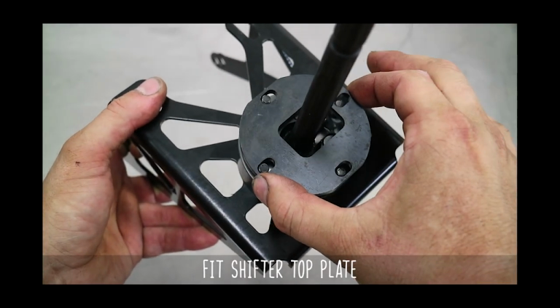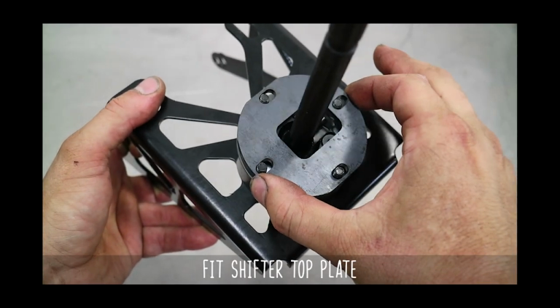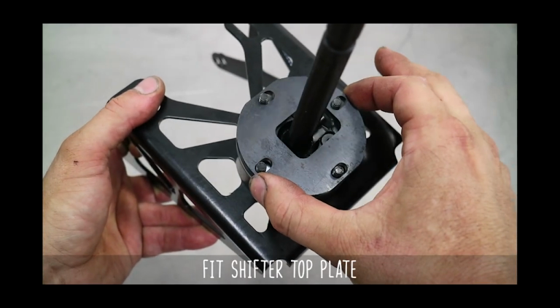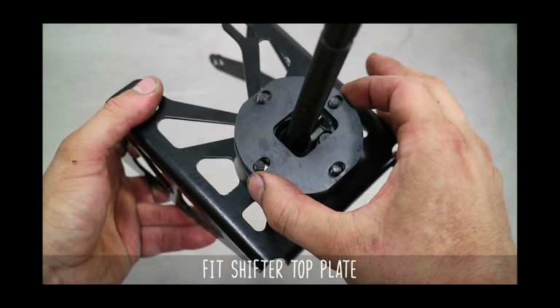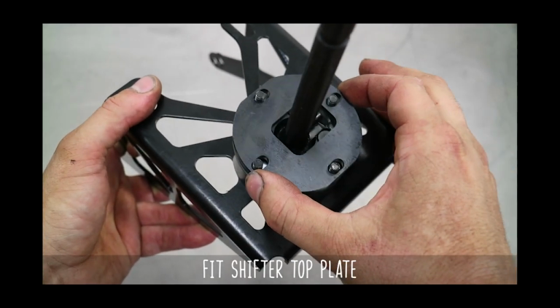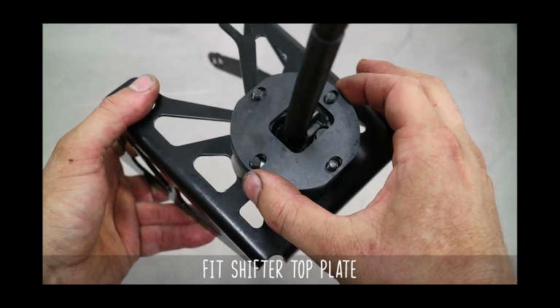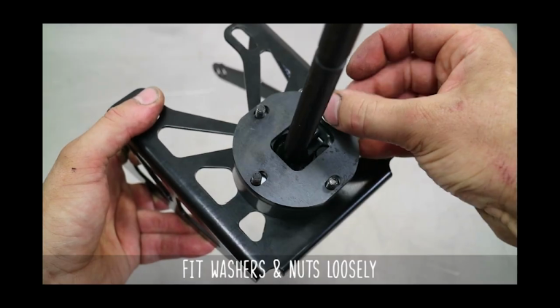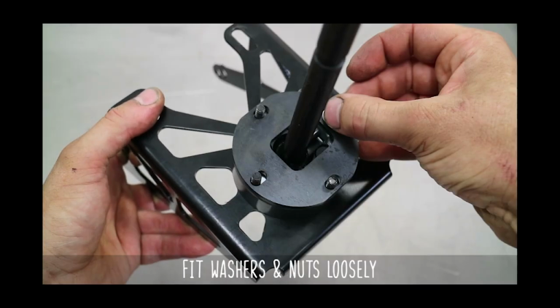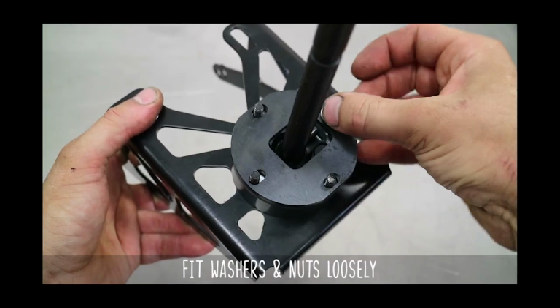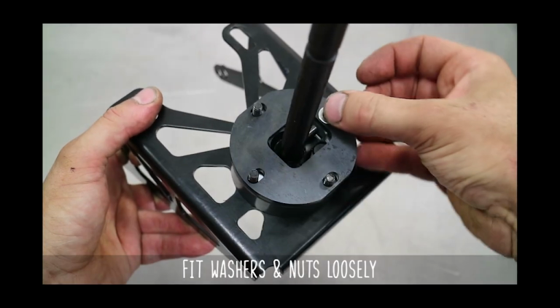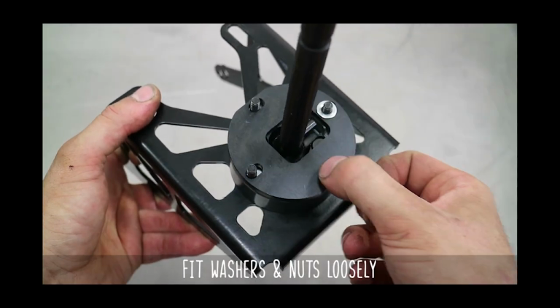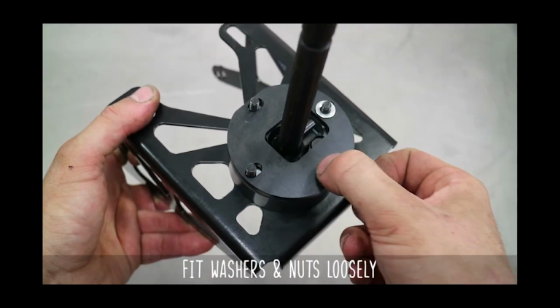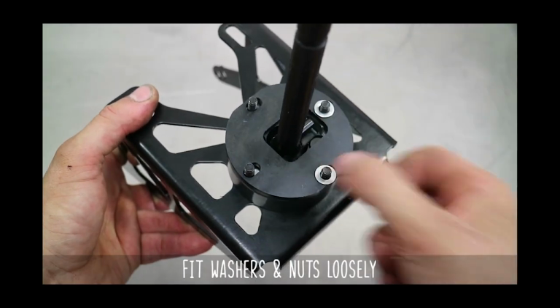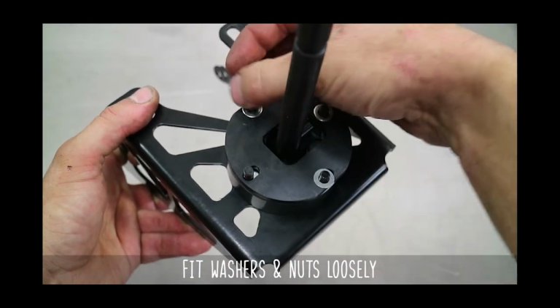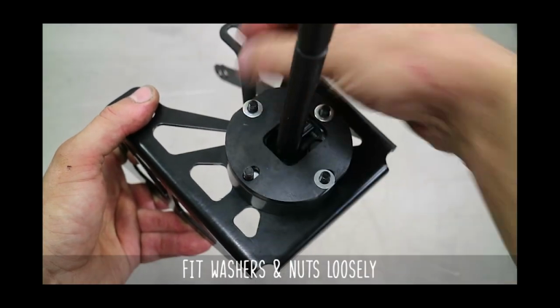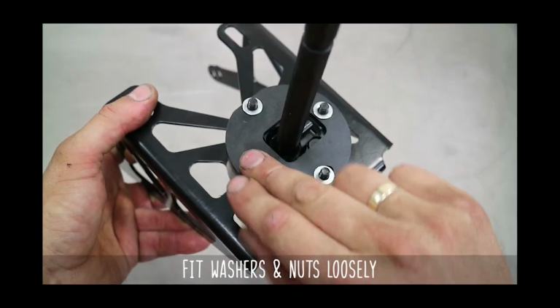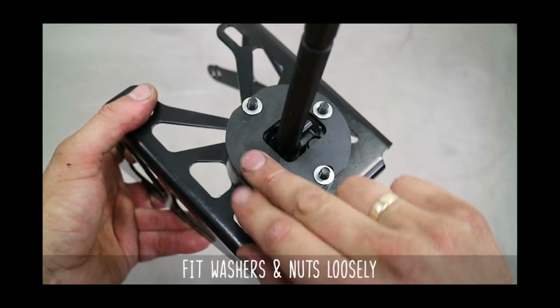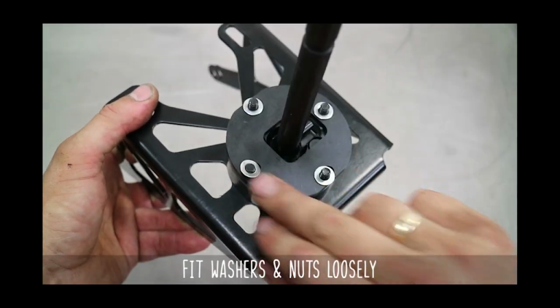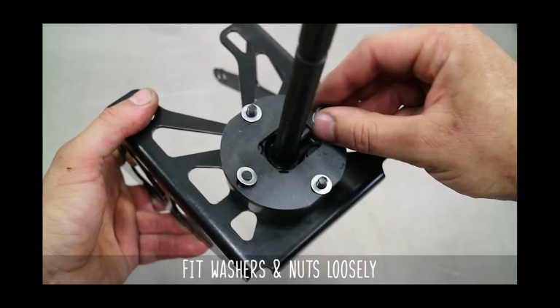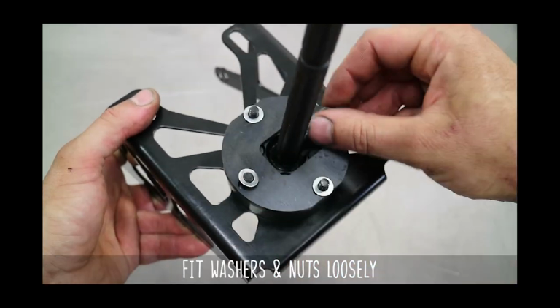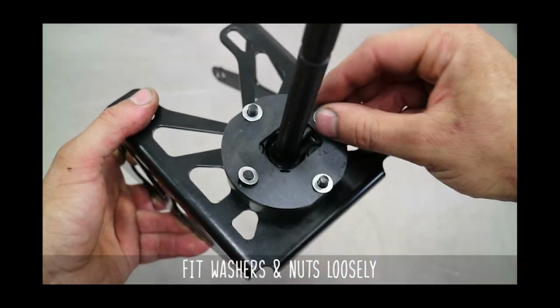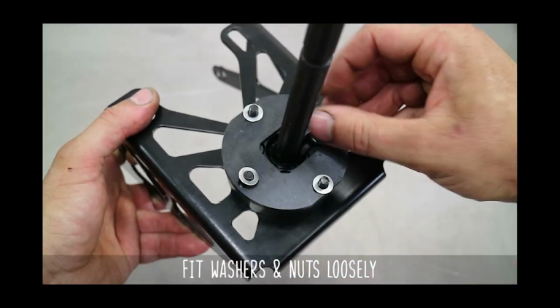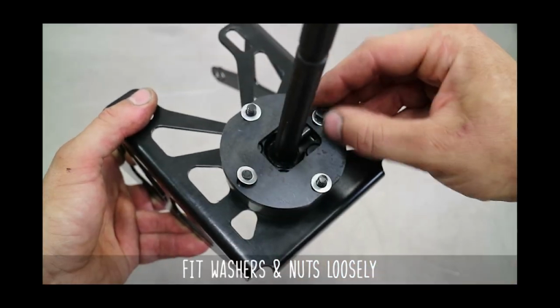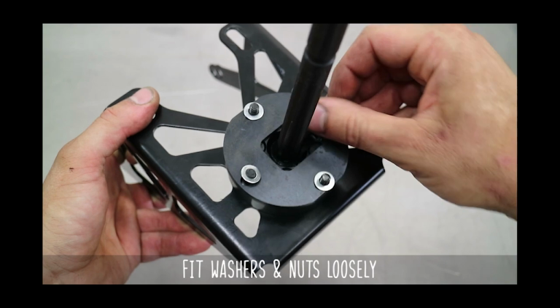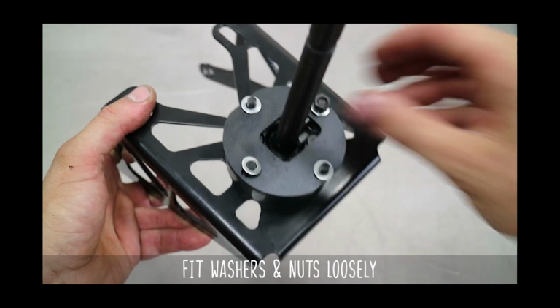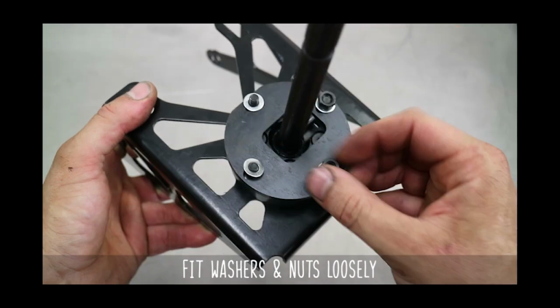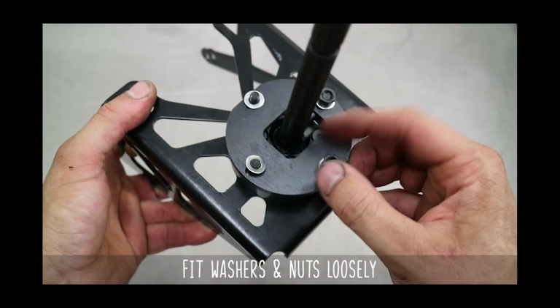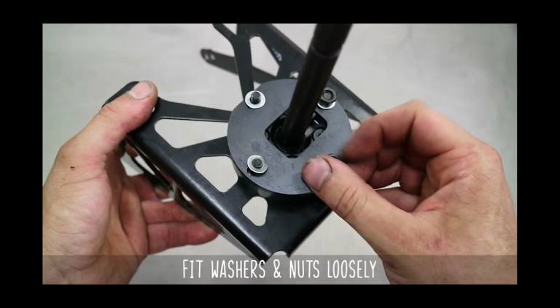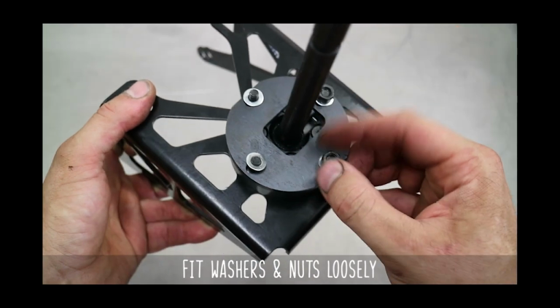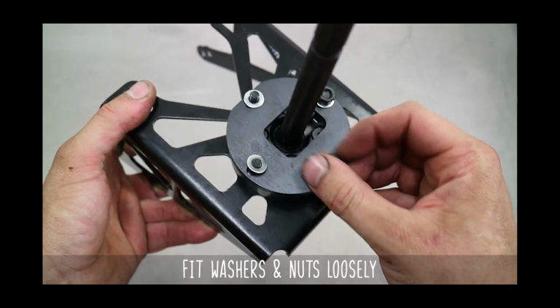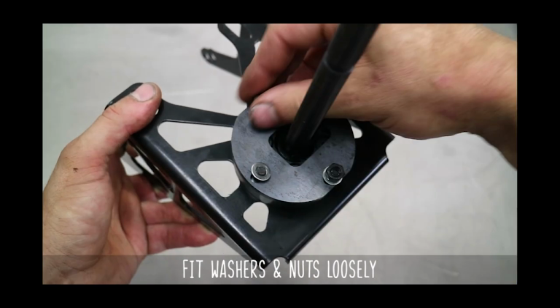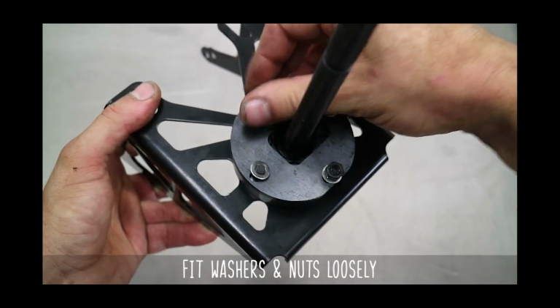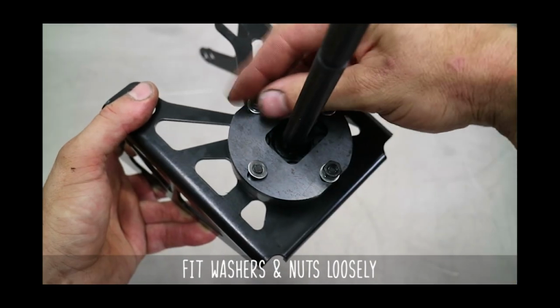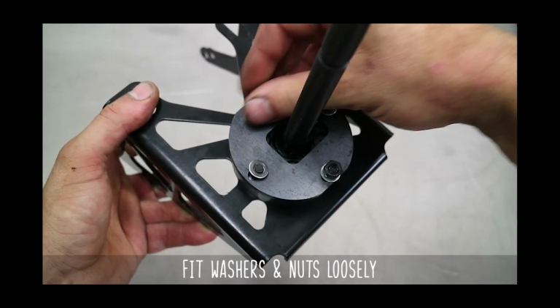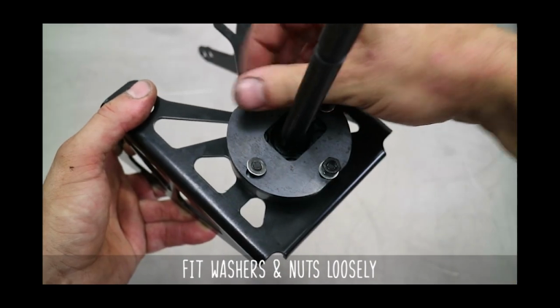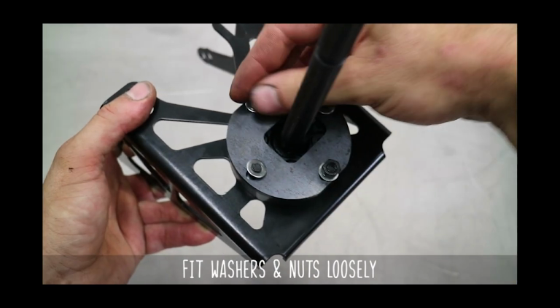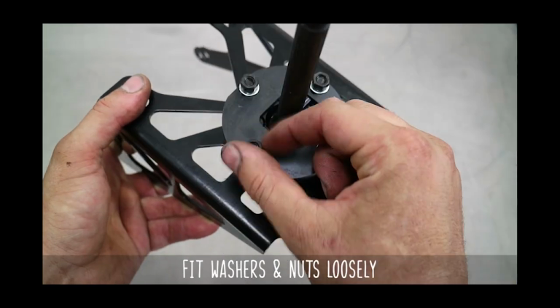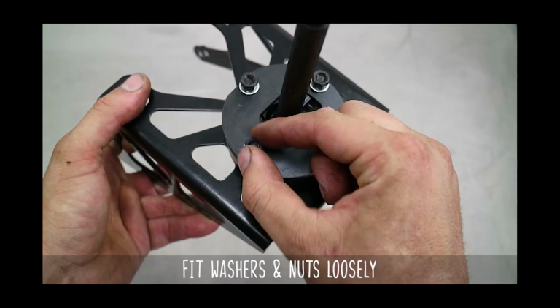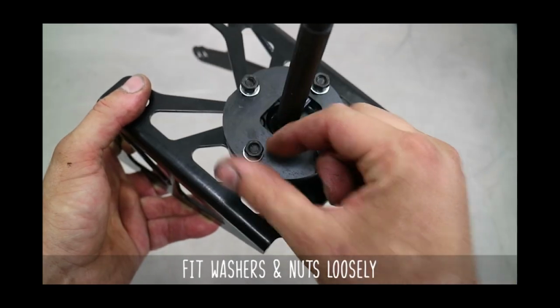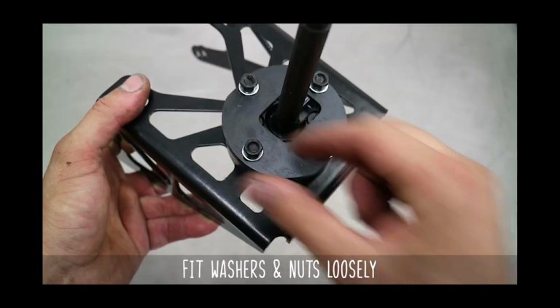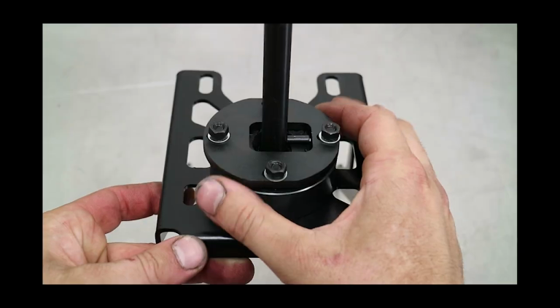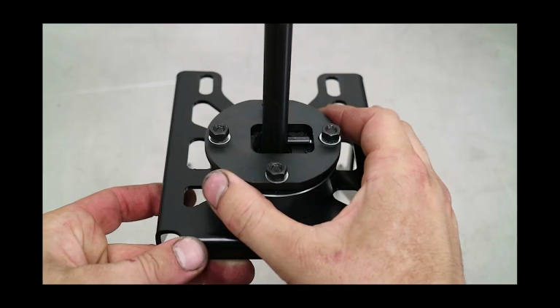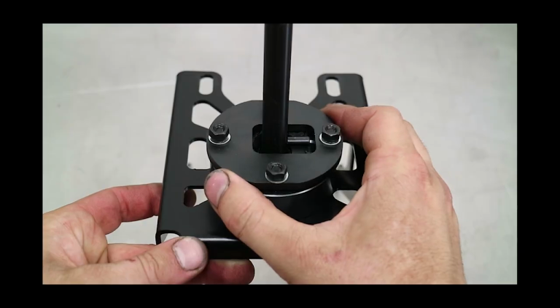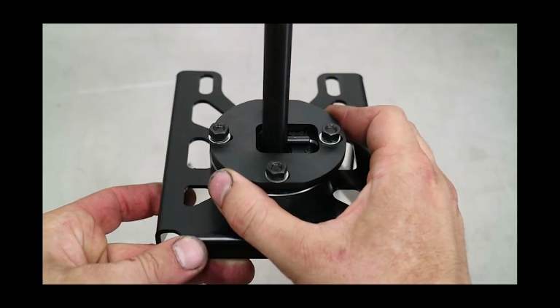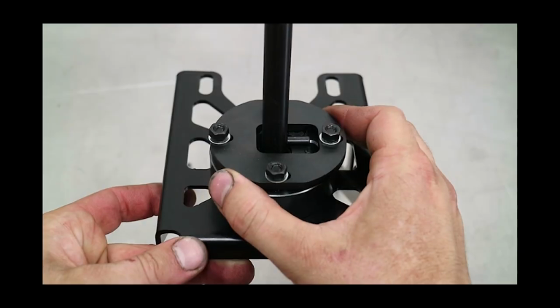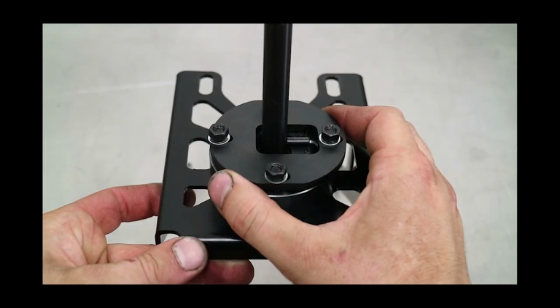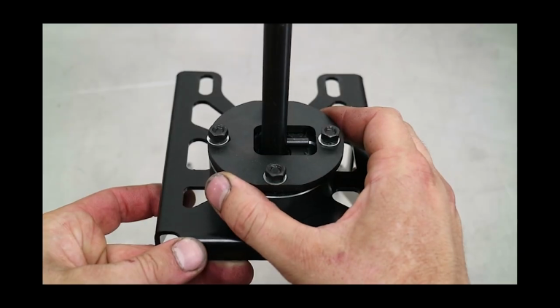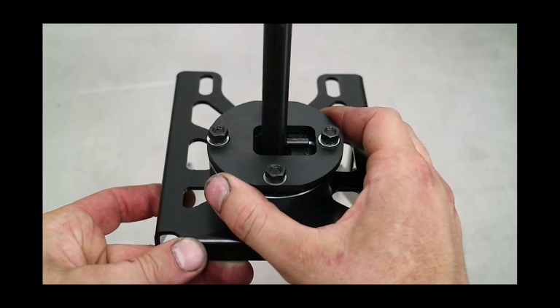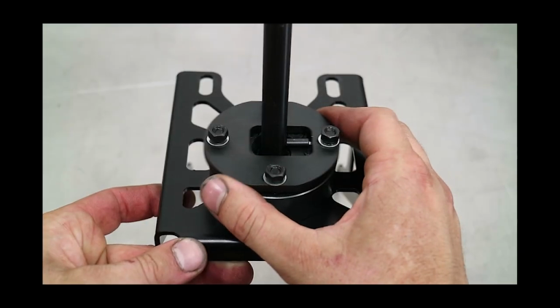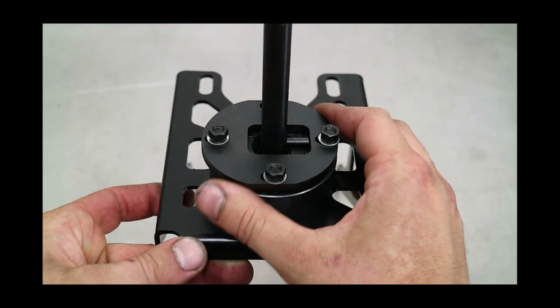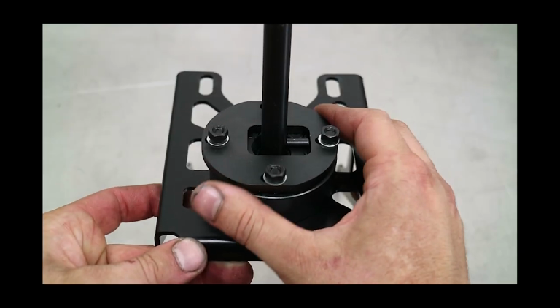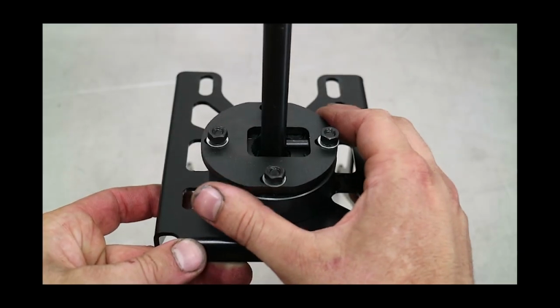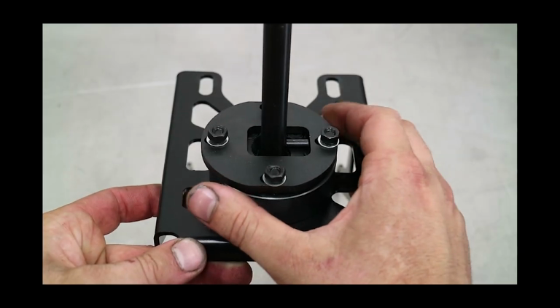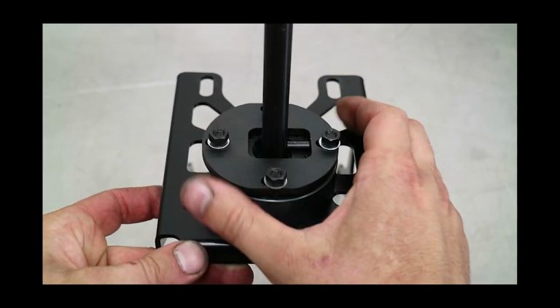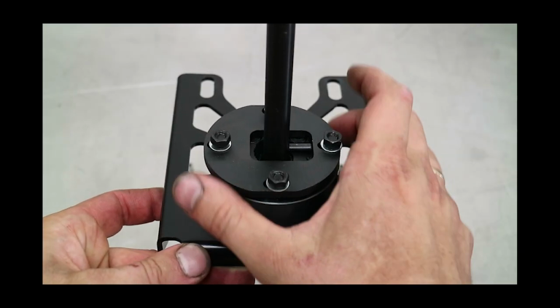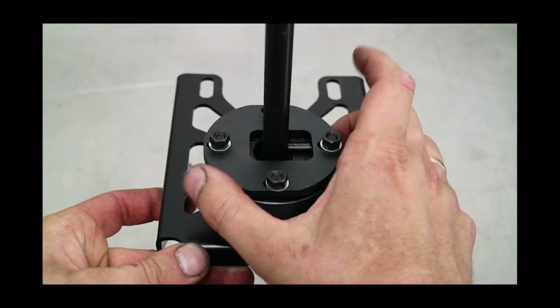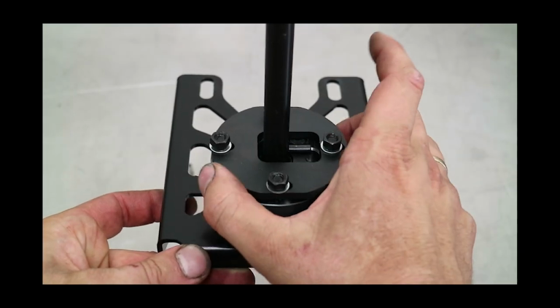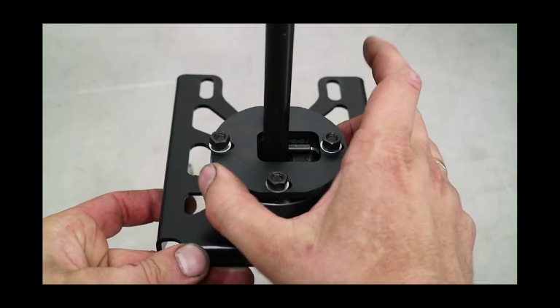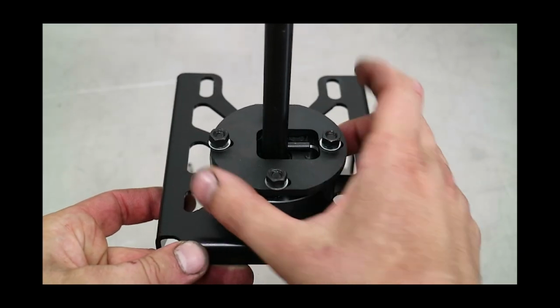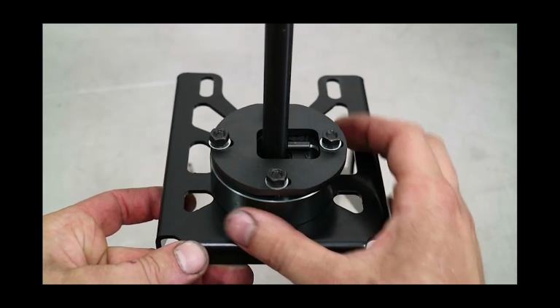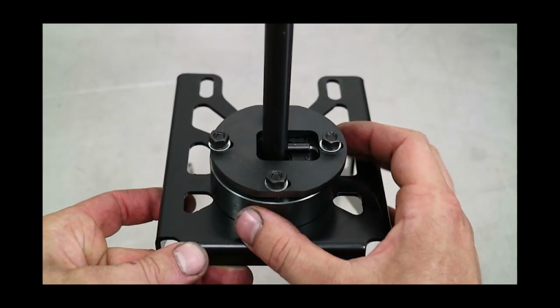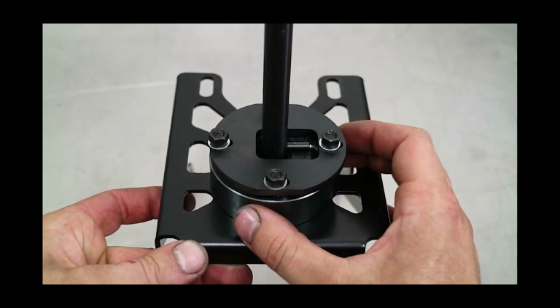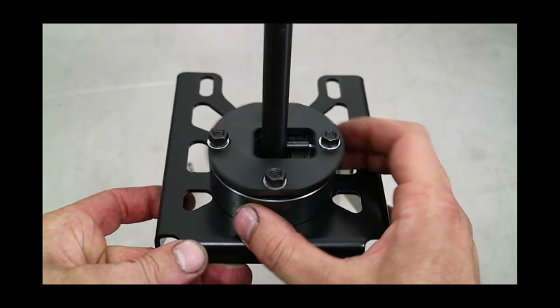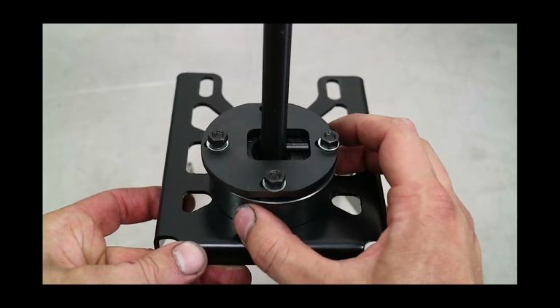Toss the plate on top, add the washers and nuts, and tighten those loosely. The reason being, we need to adjust the reverse lockout later on.